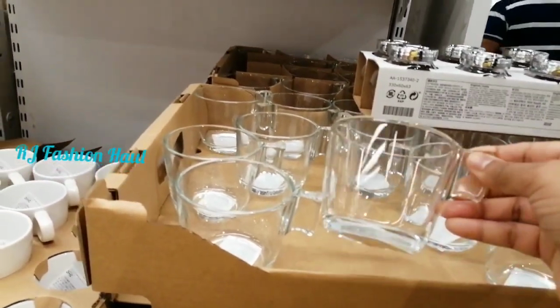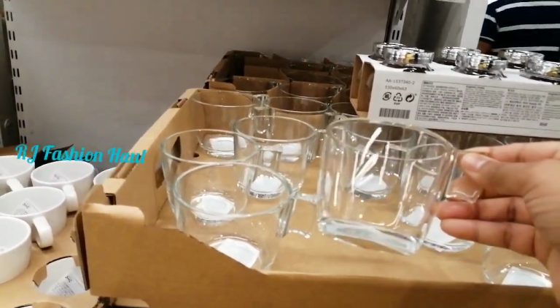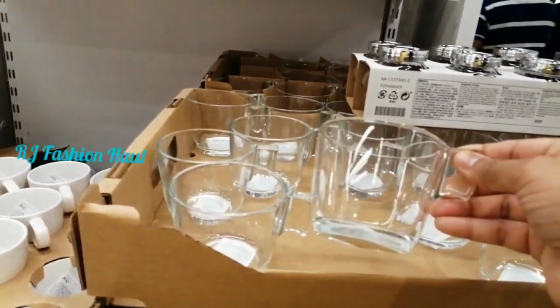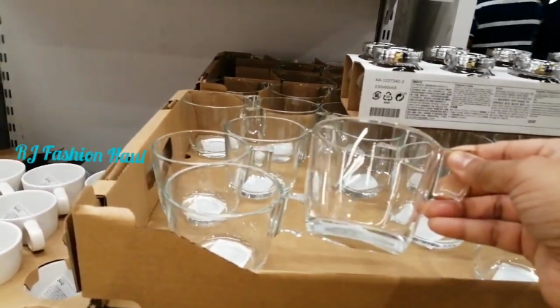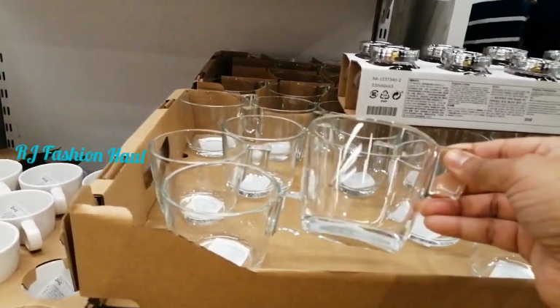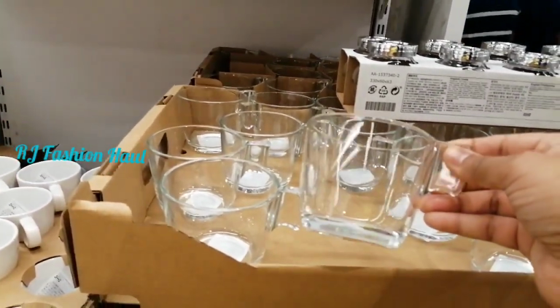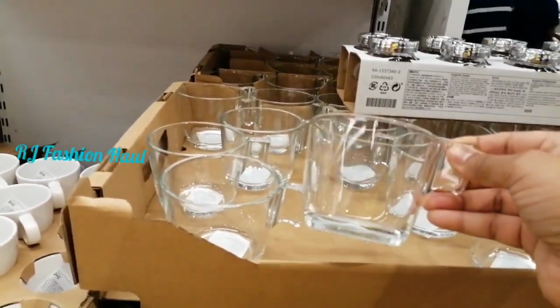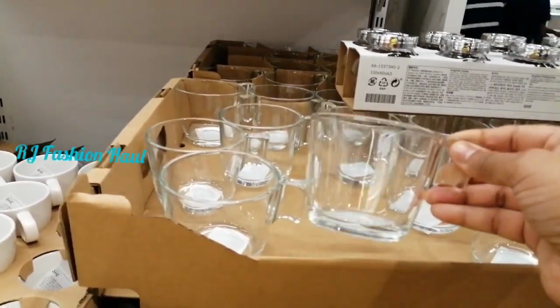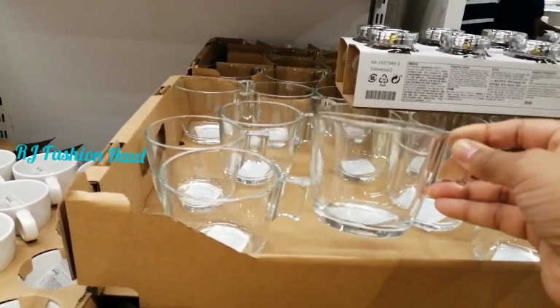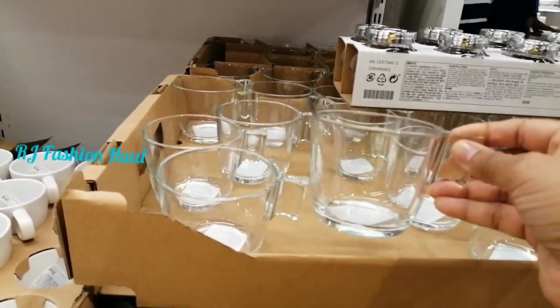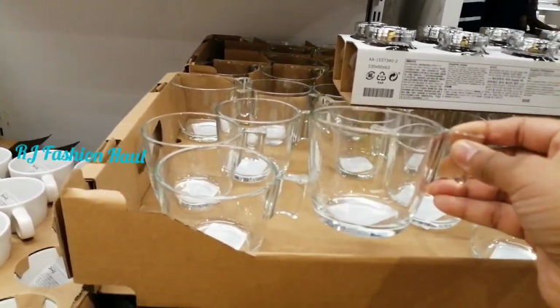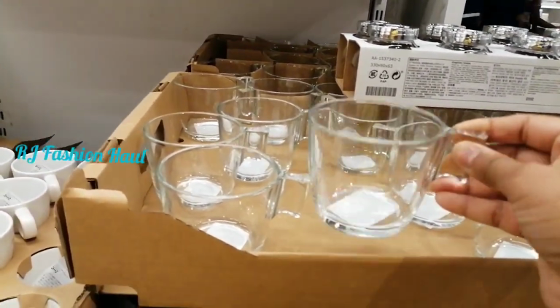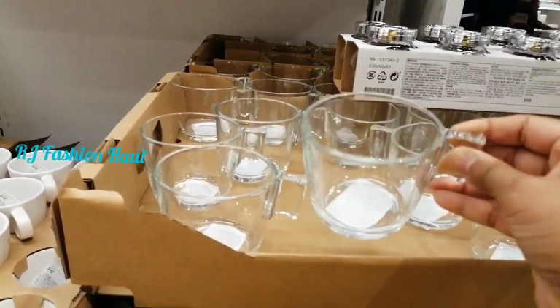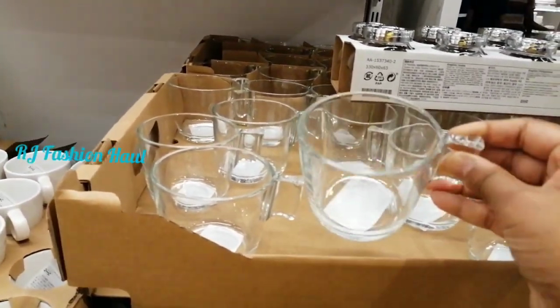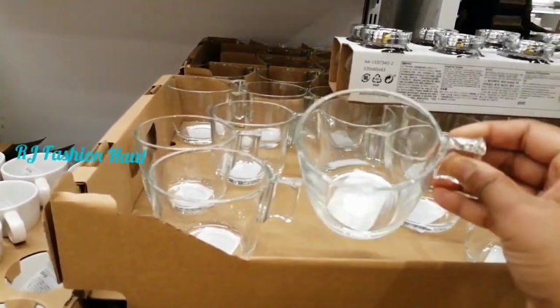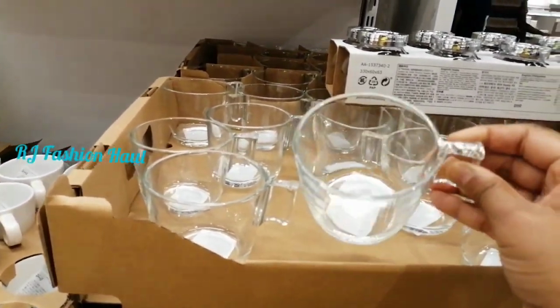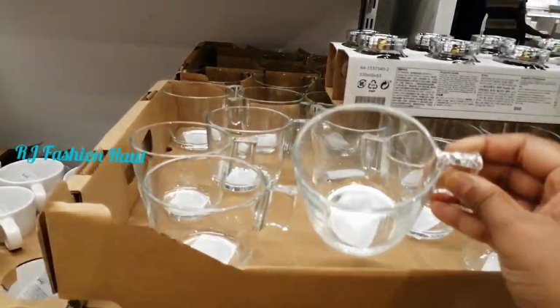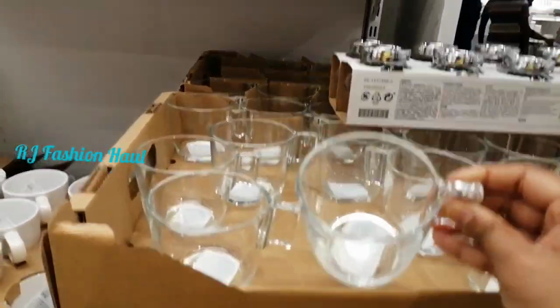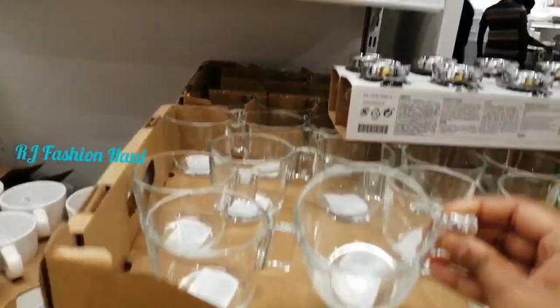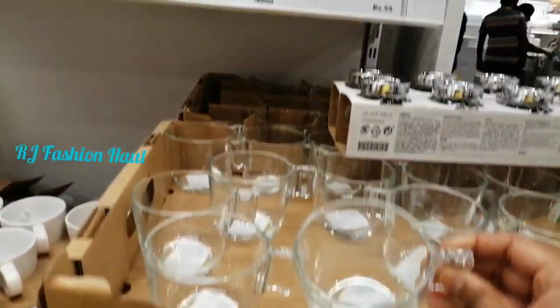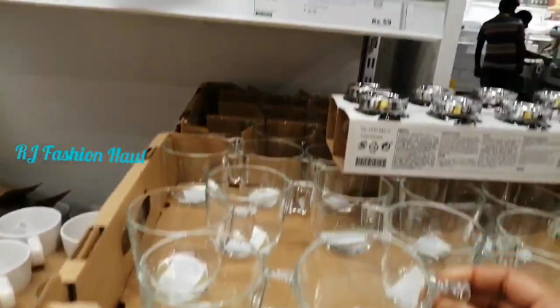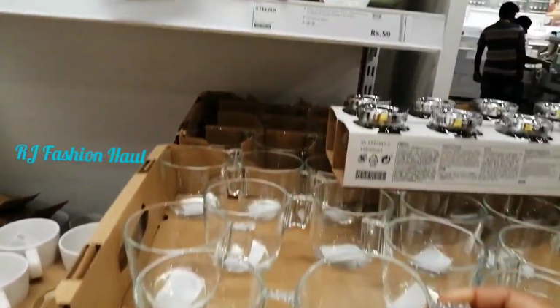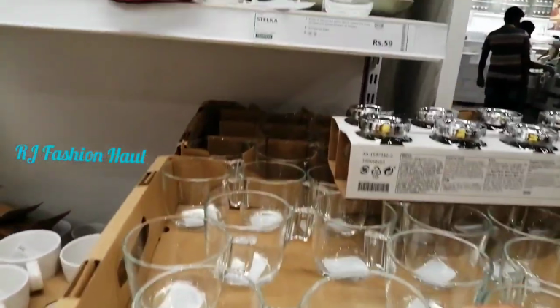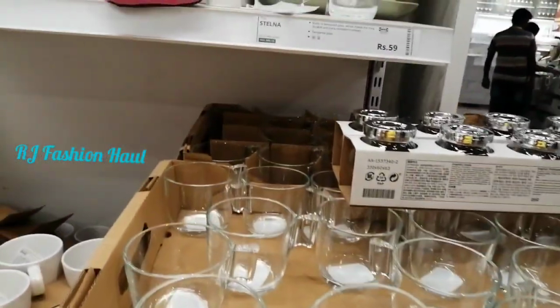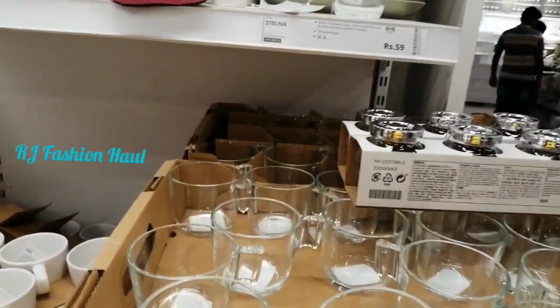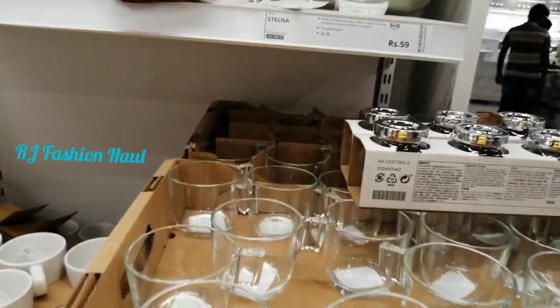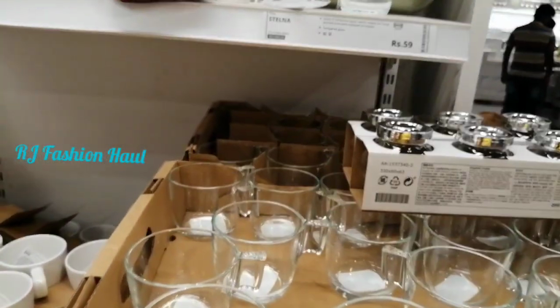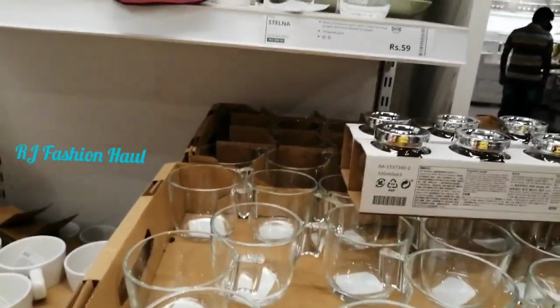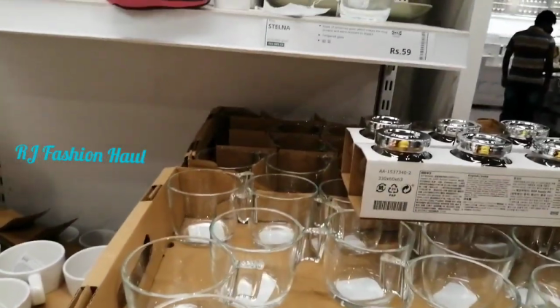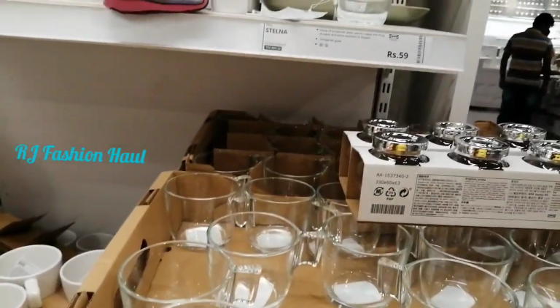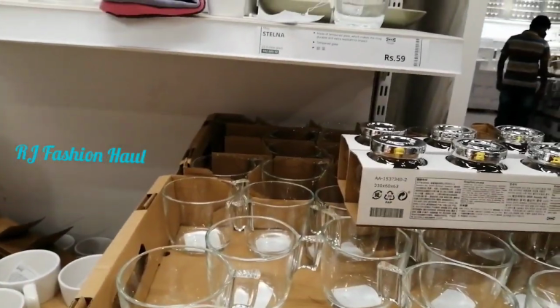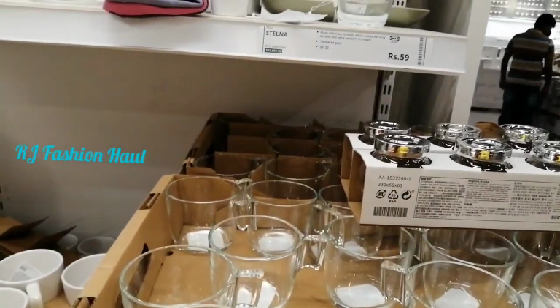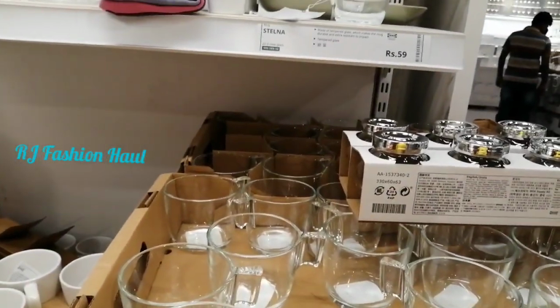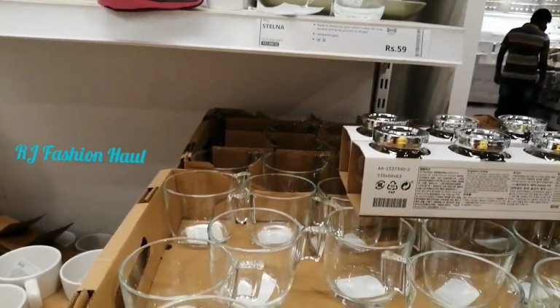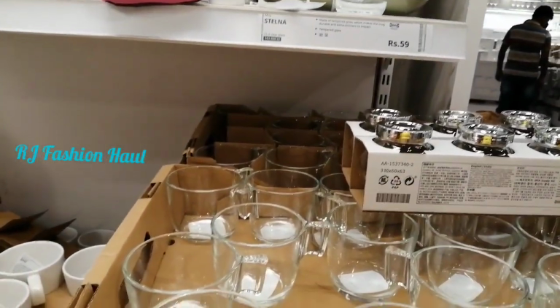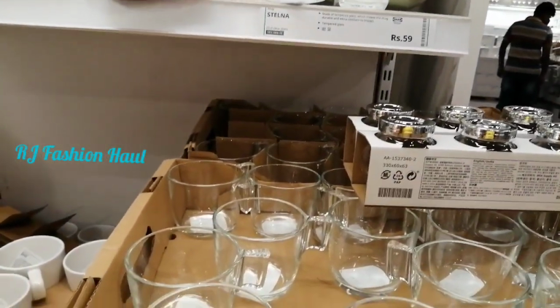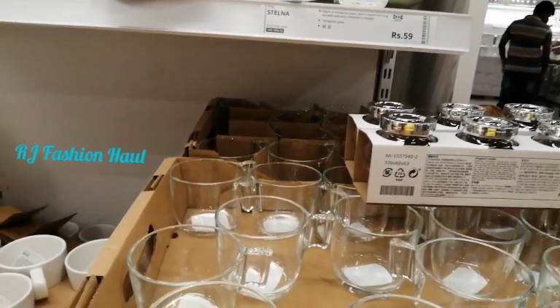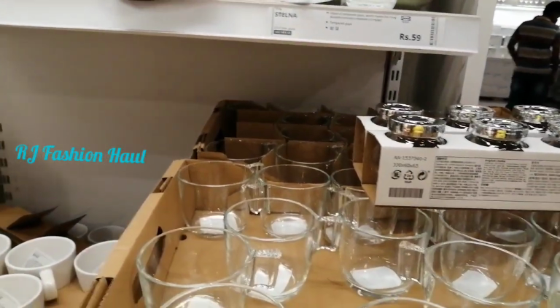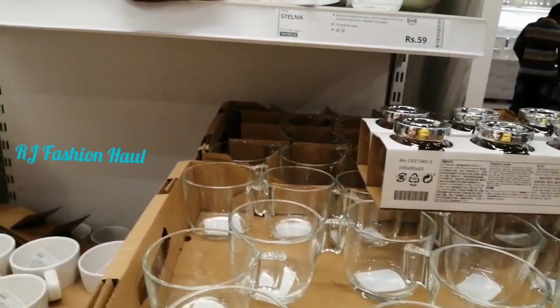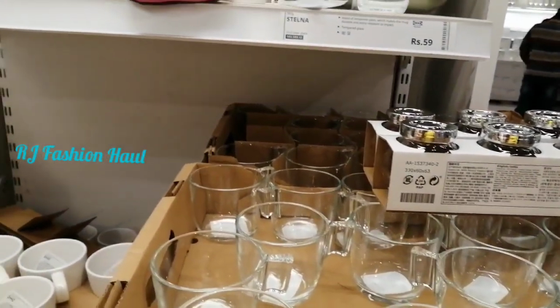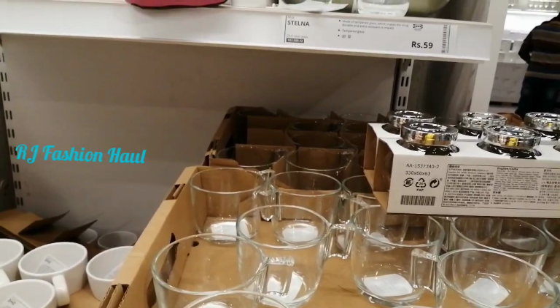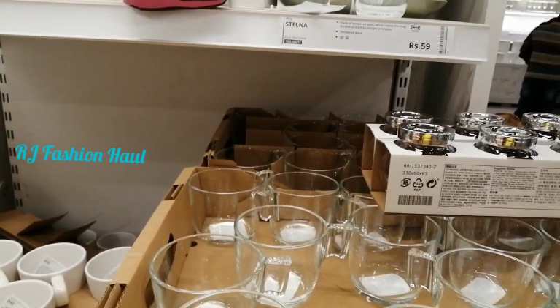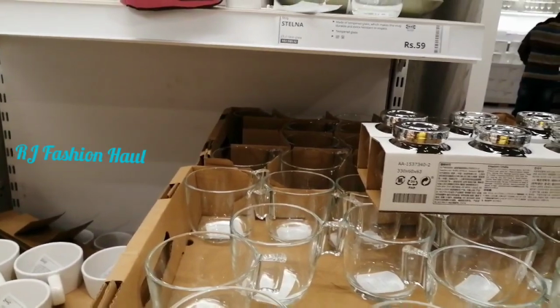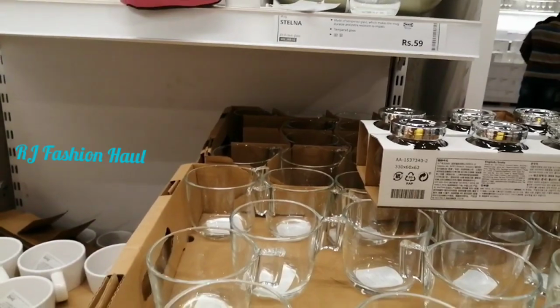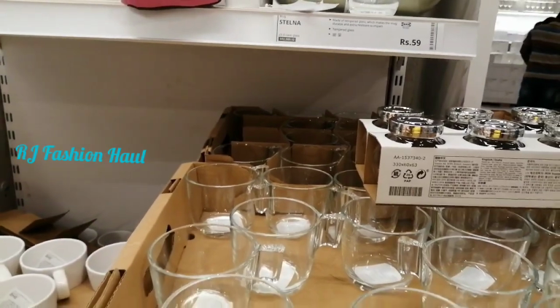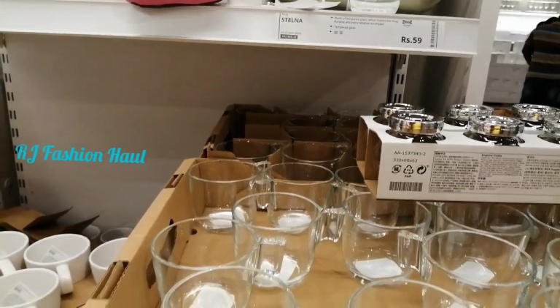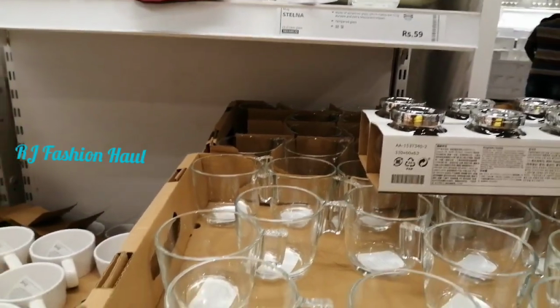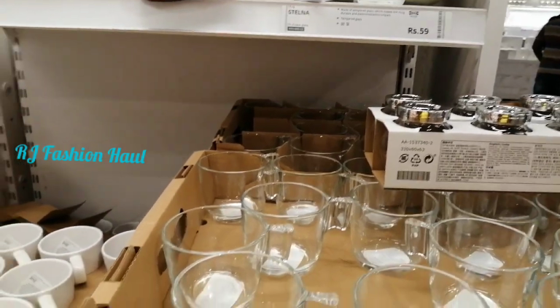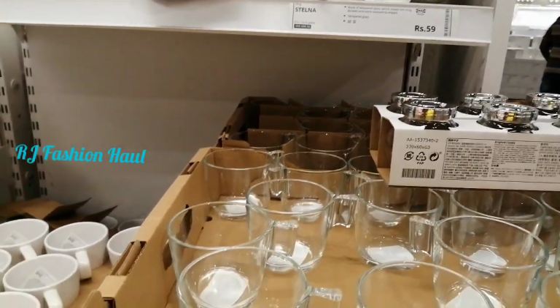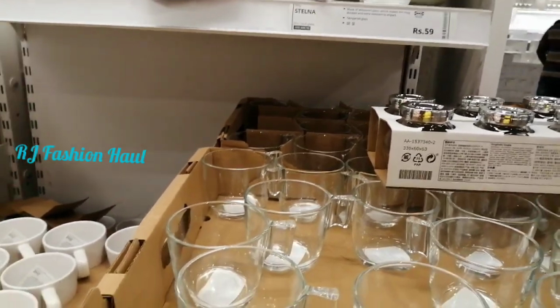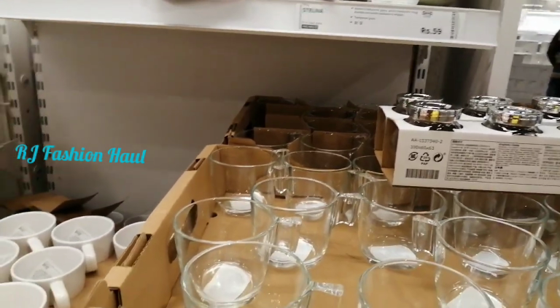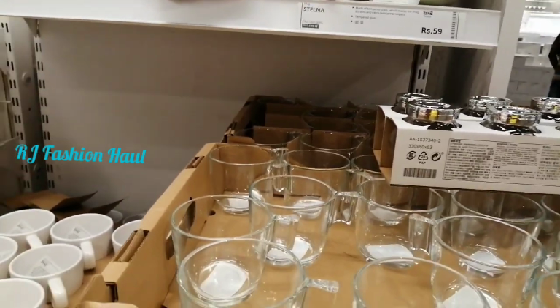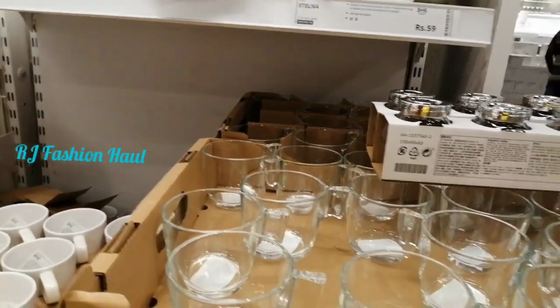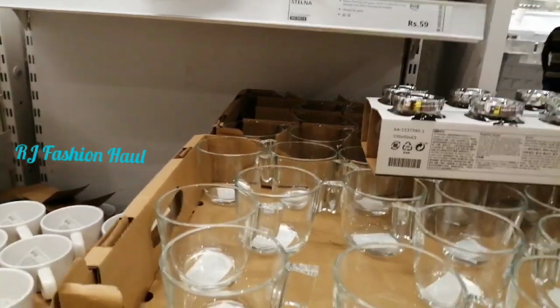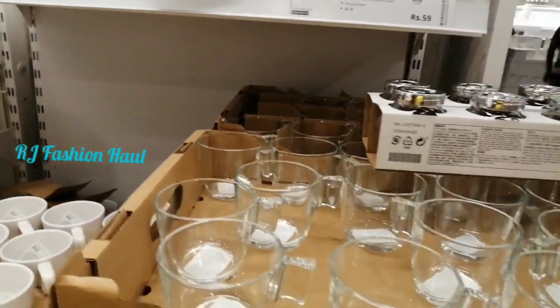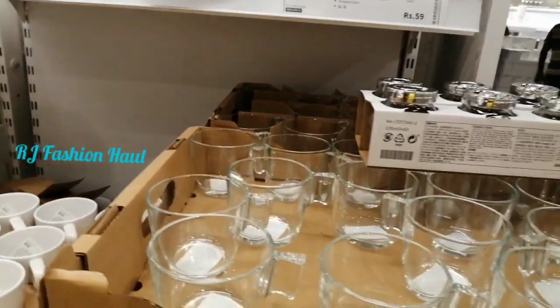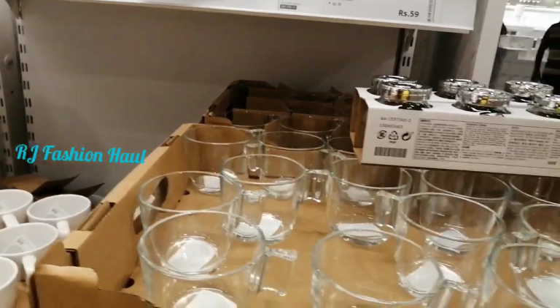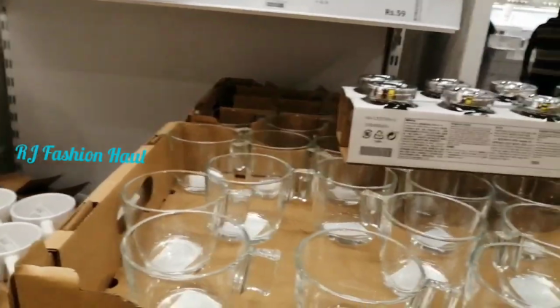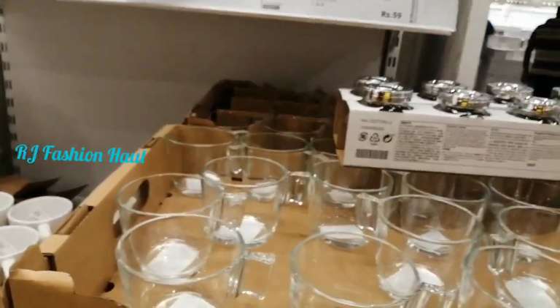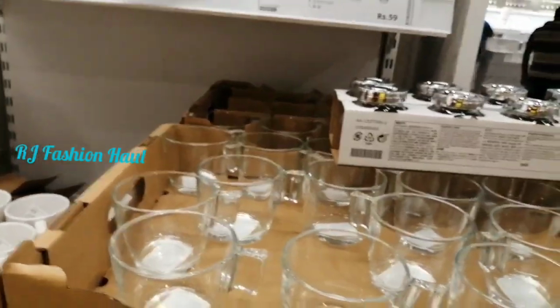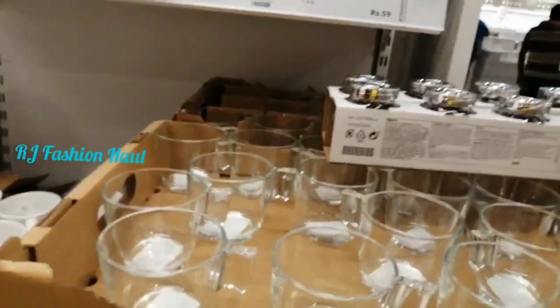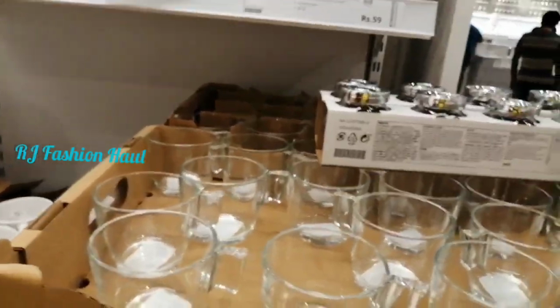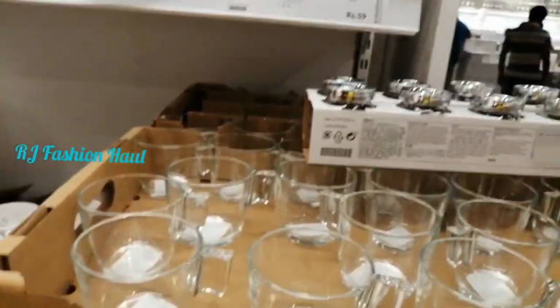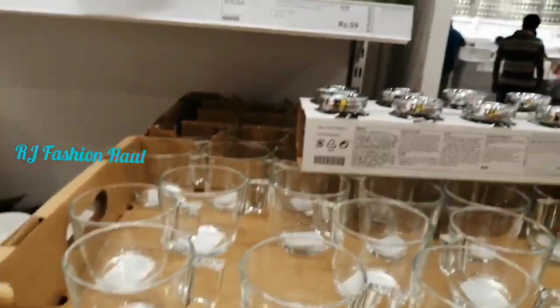This is a glass. This is a little bit different. This is also a little bit different. This is also a glass.